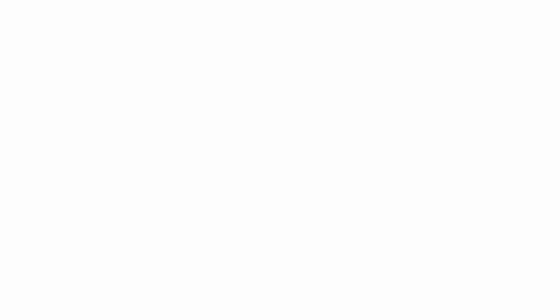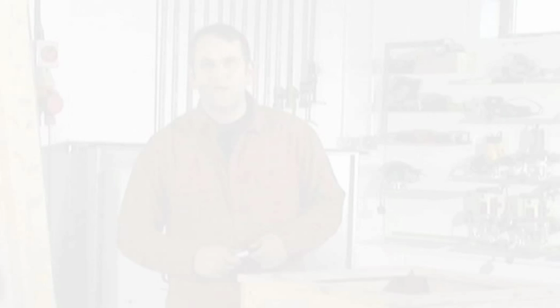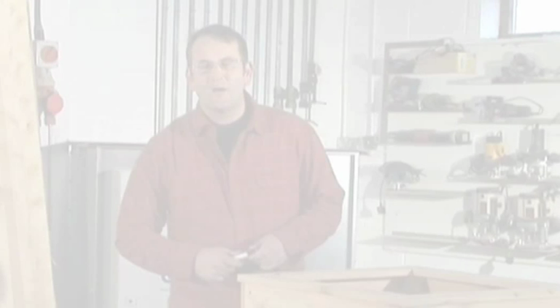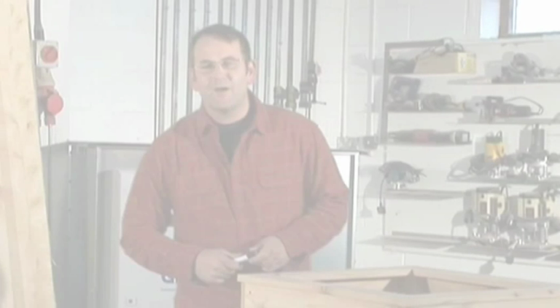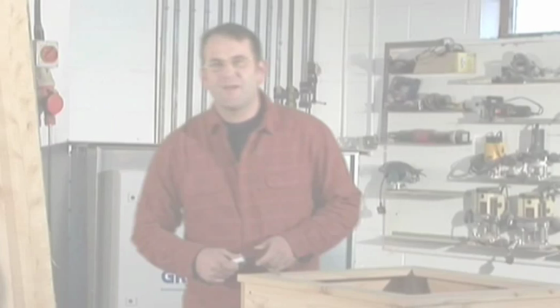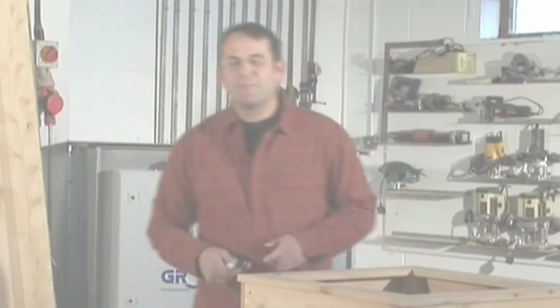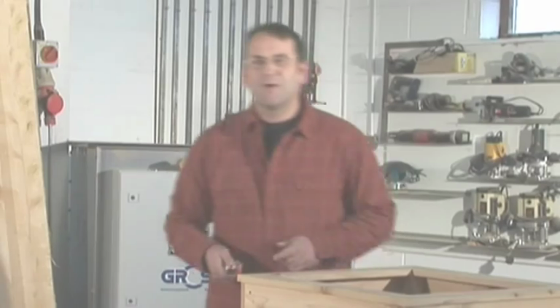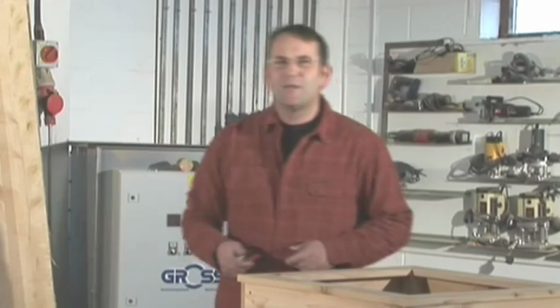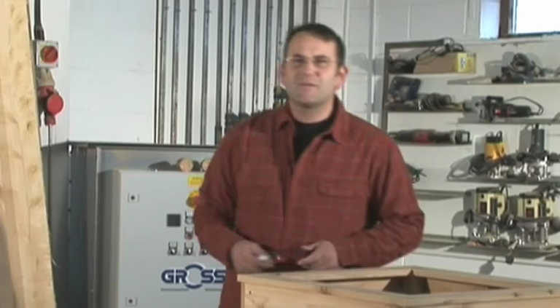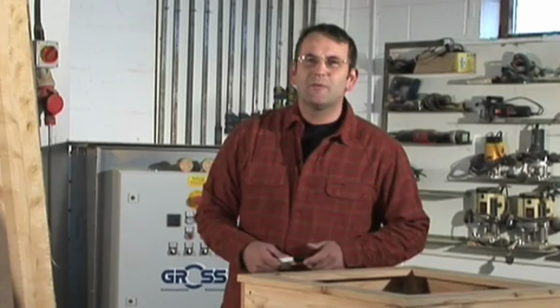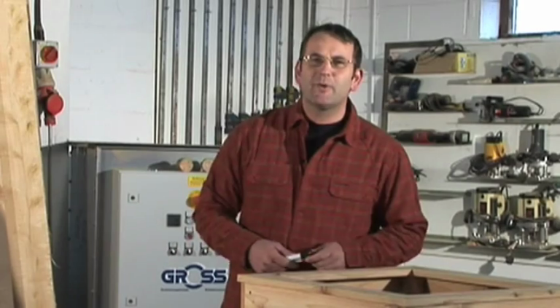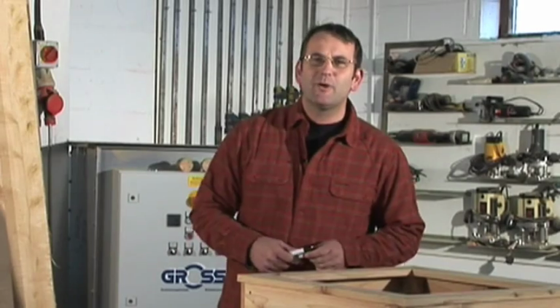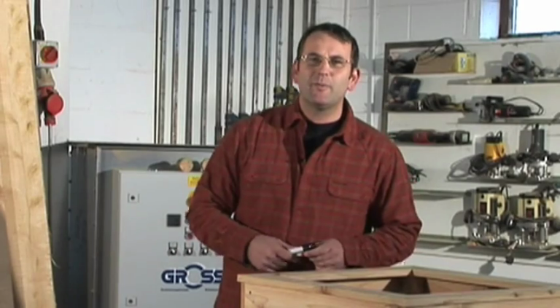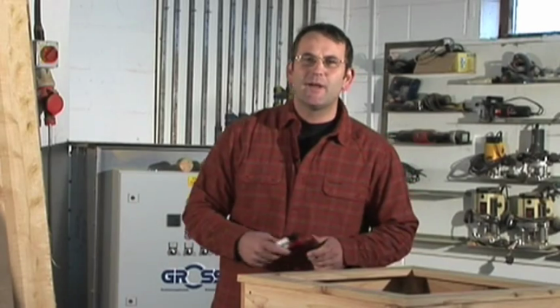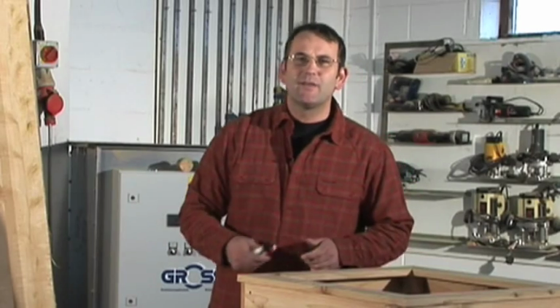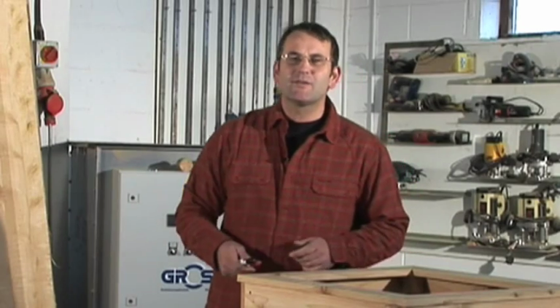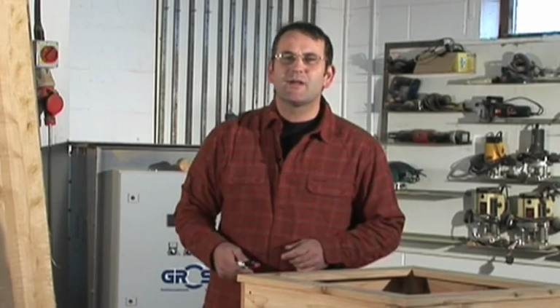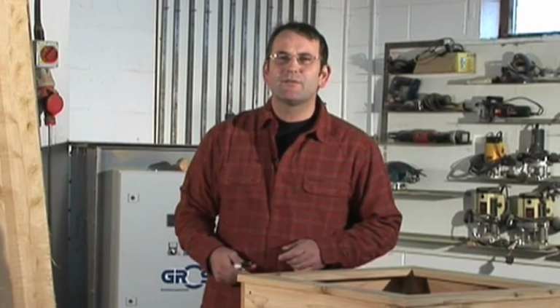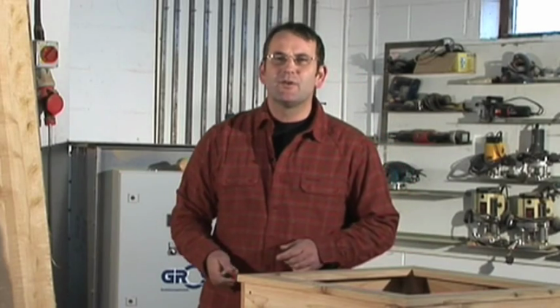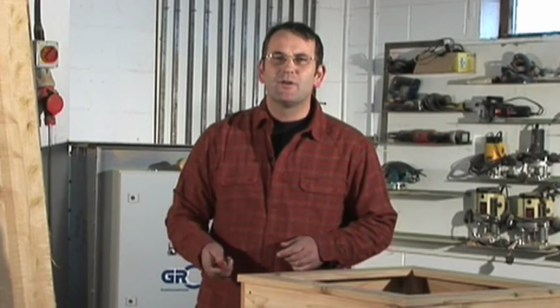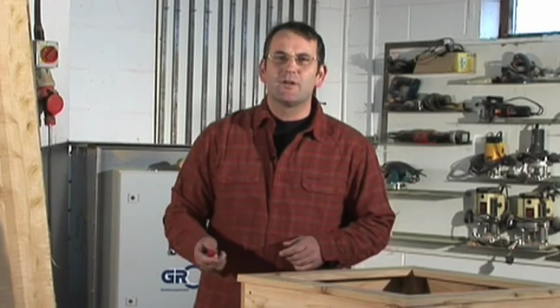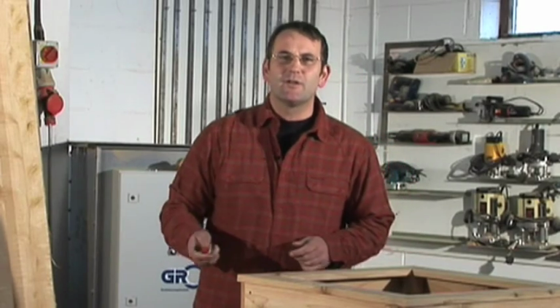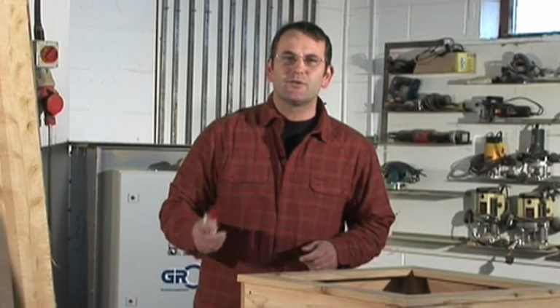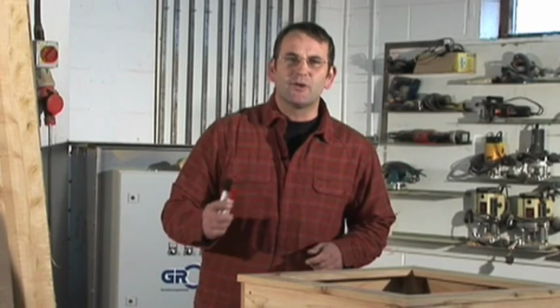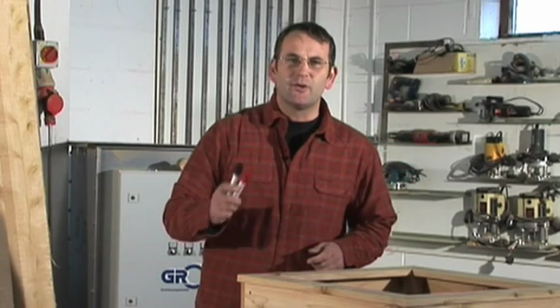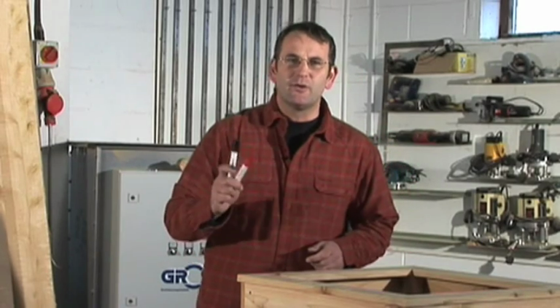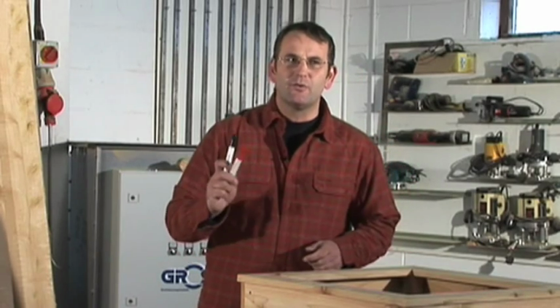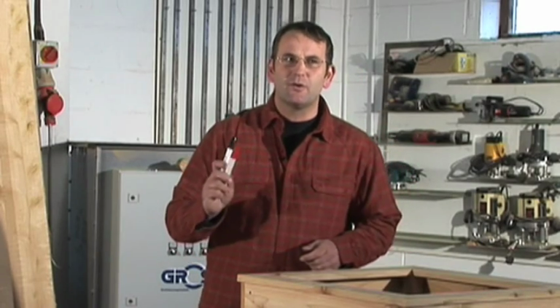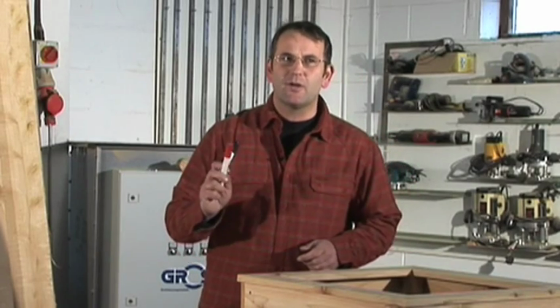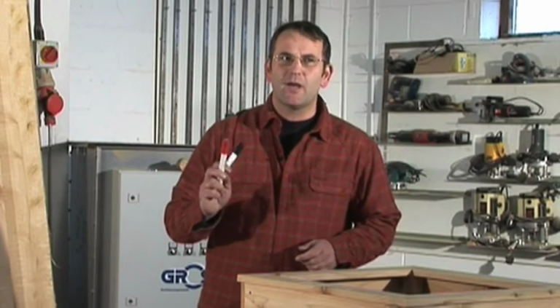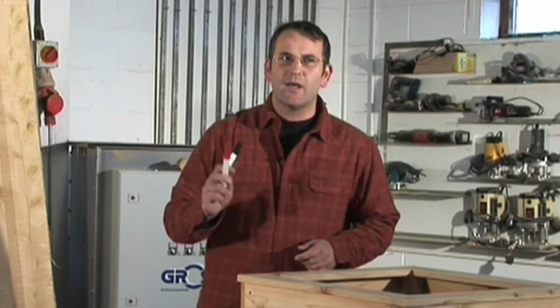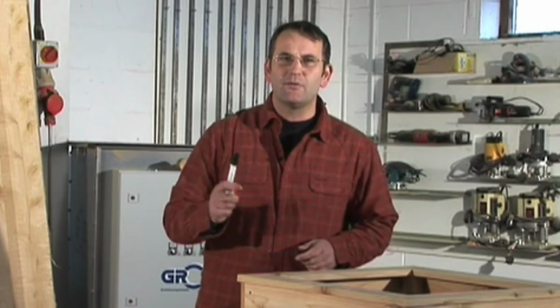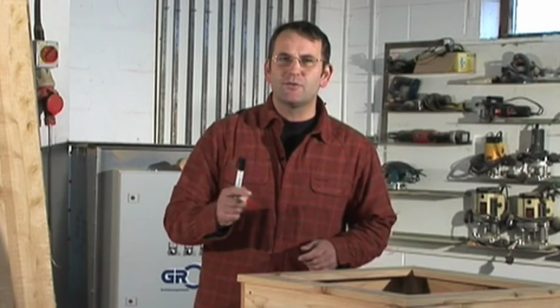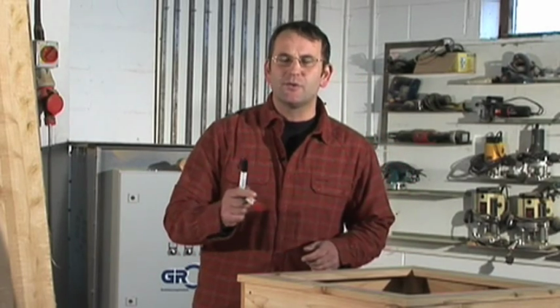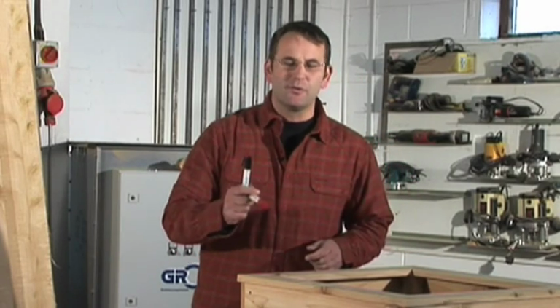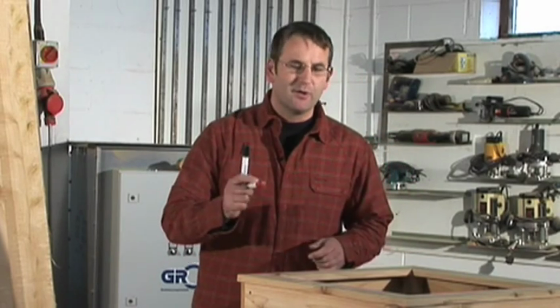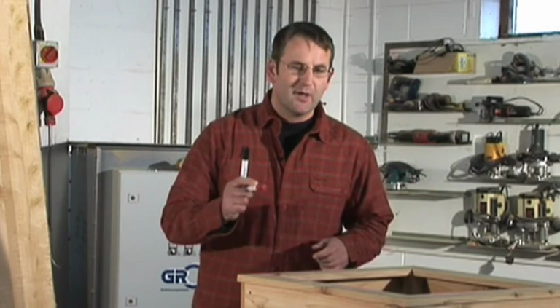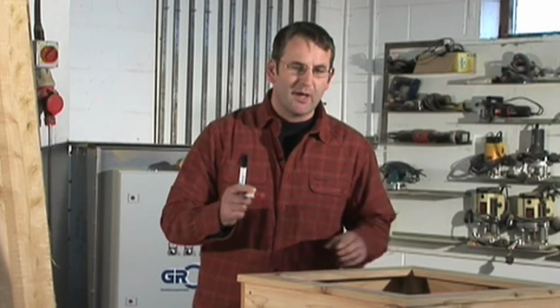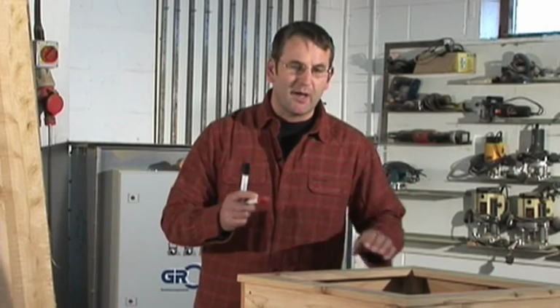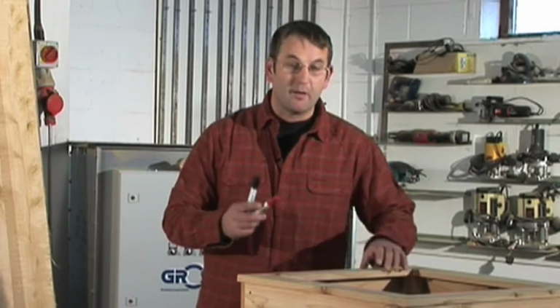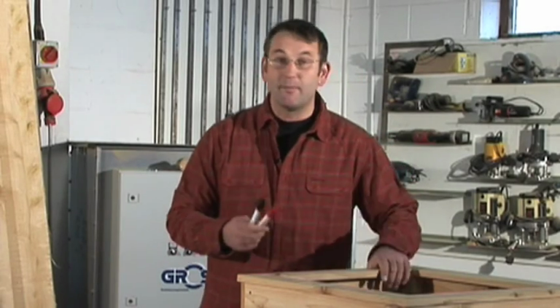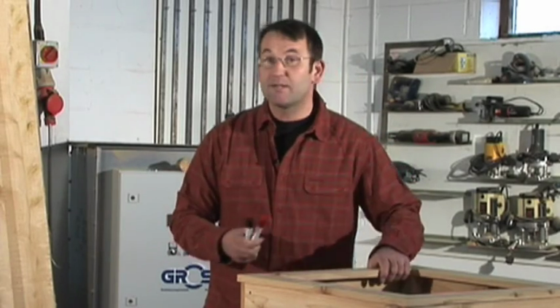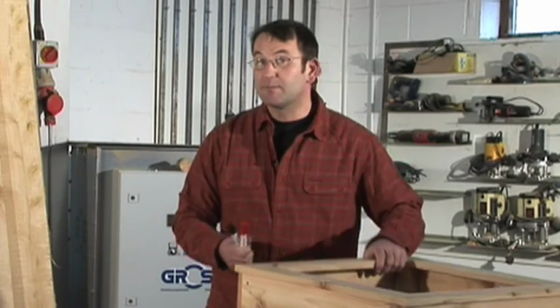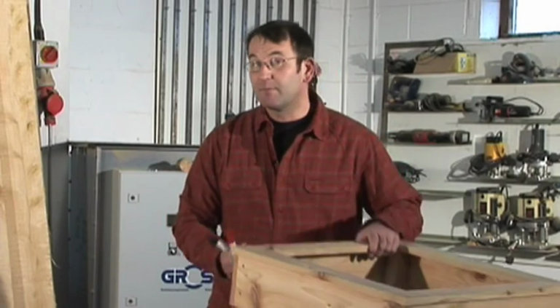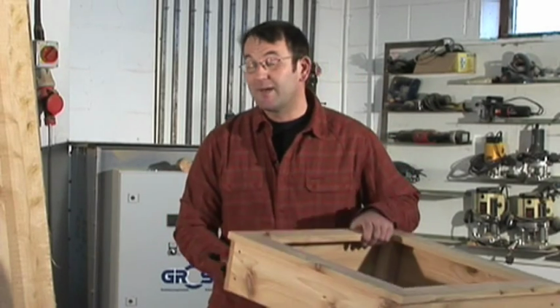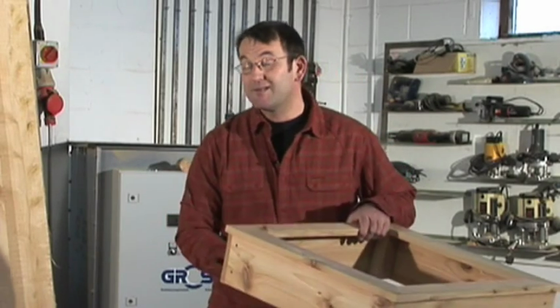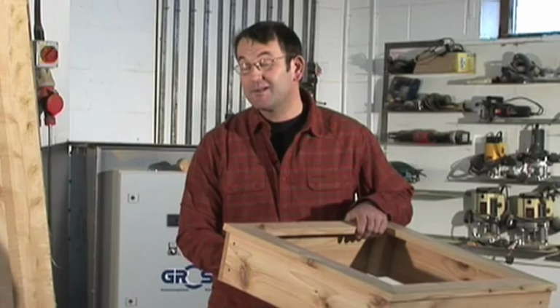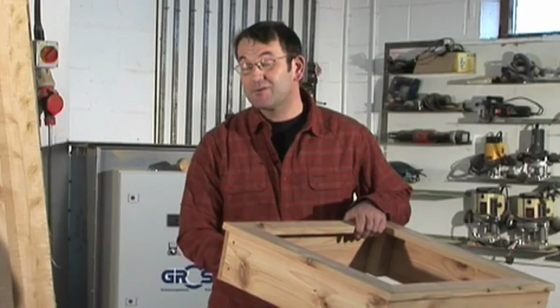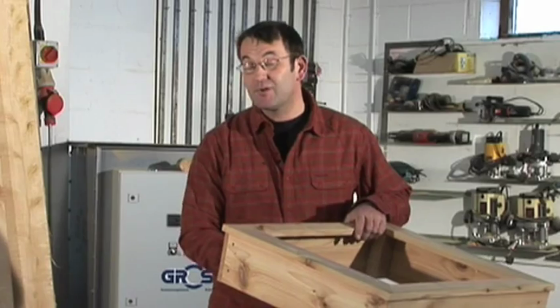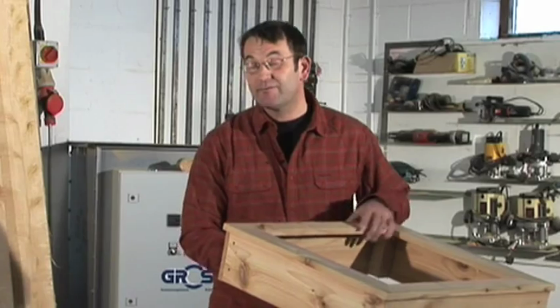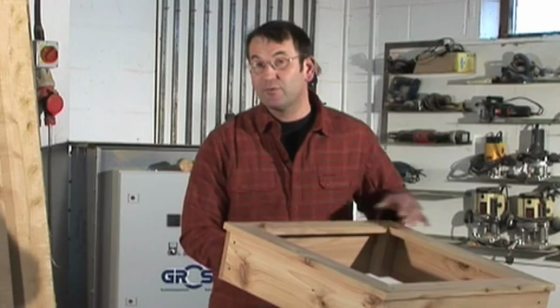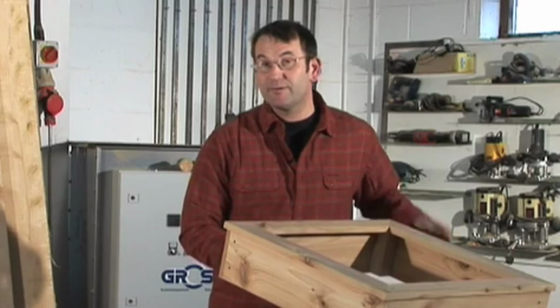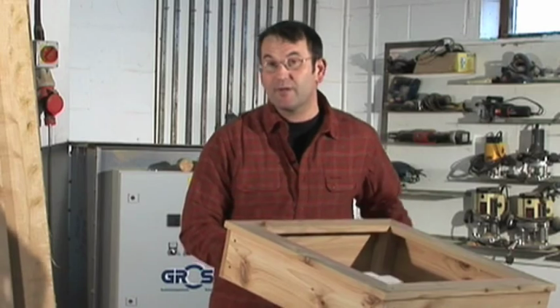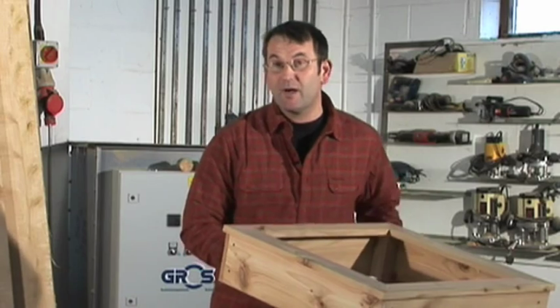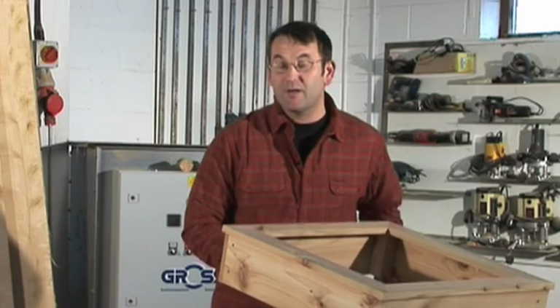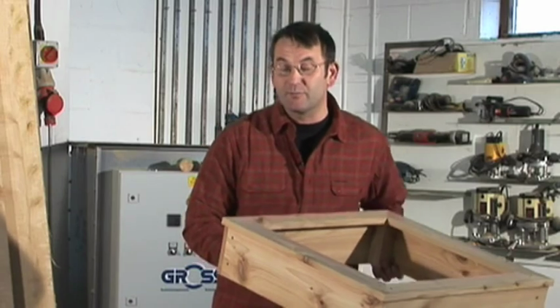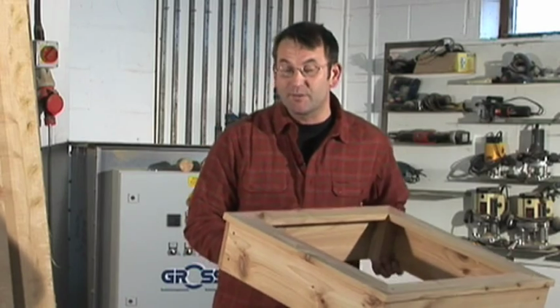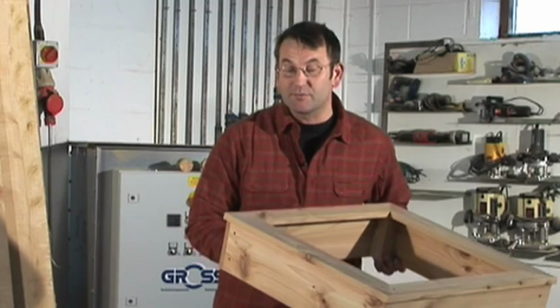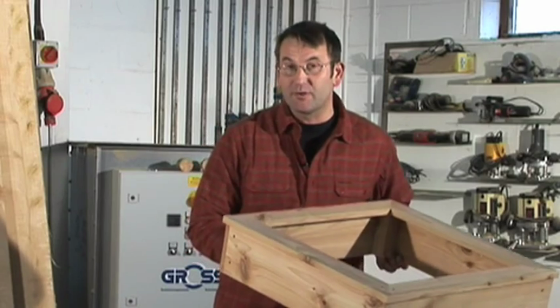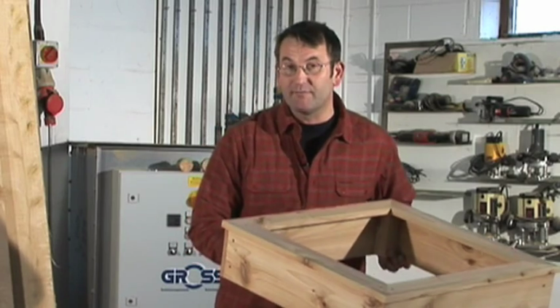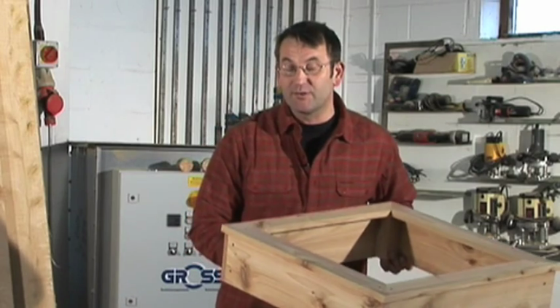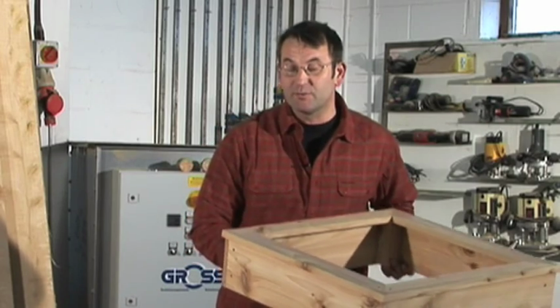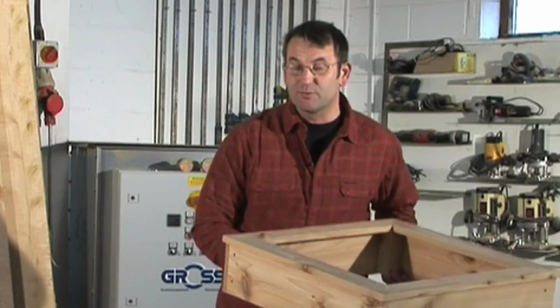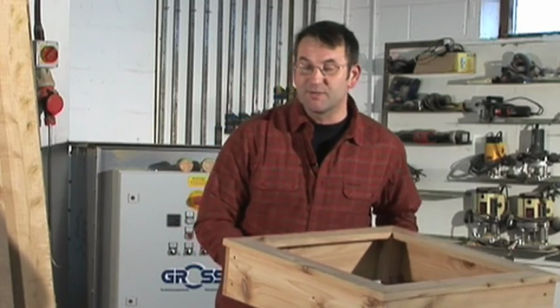Hi there, my name's Ian Pope and this afternoon I'd like to show you how to make something basic and straightforward for the garden, perhaps to grow your vegetables in.